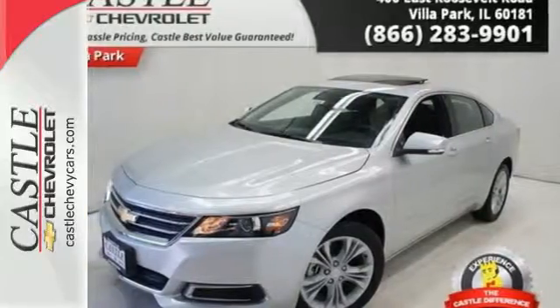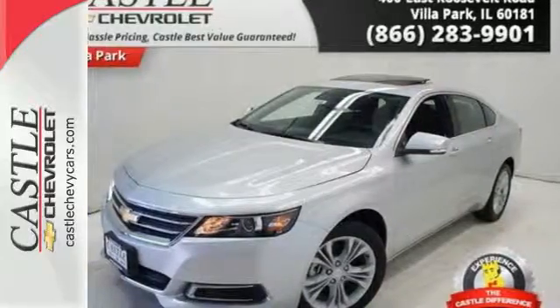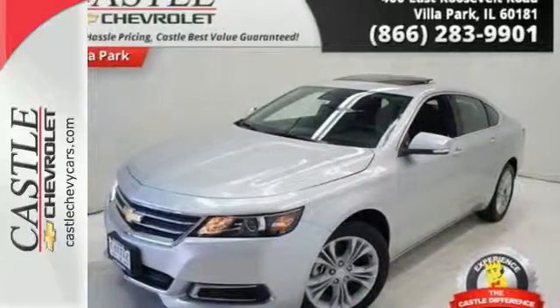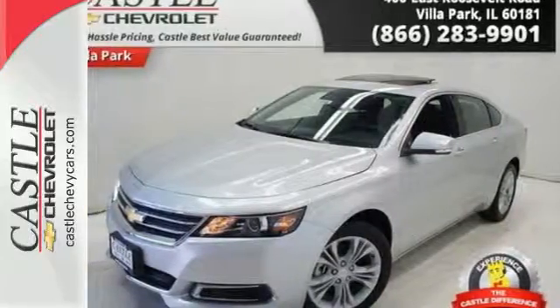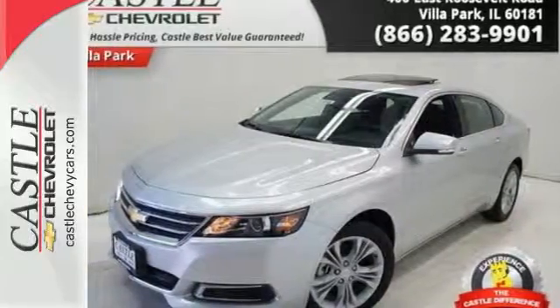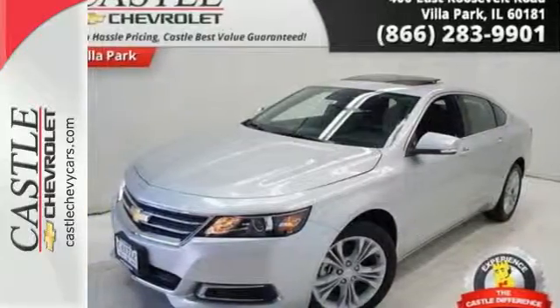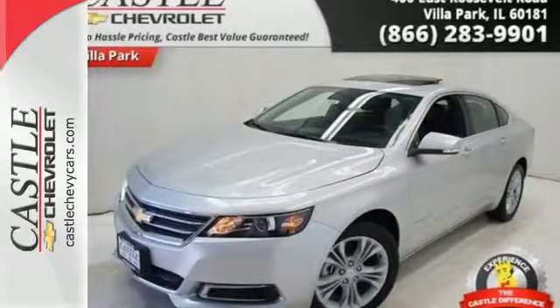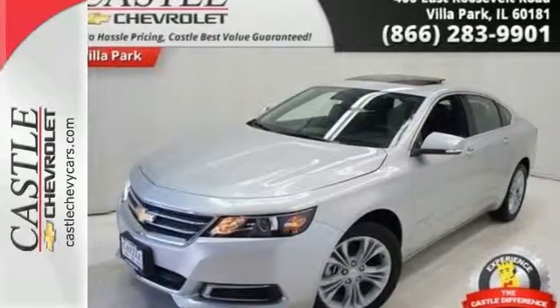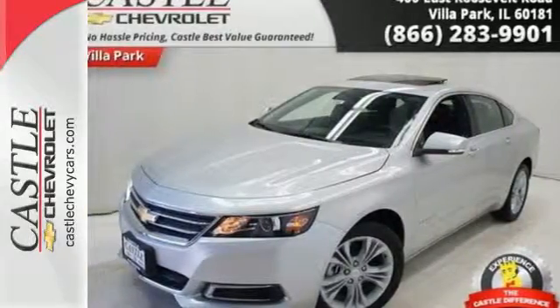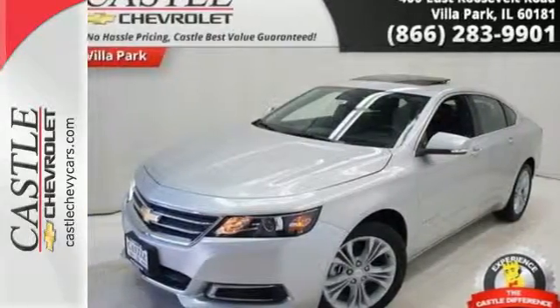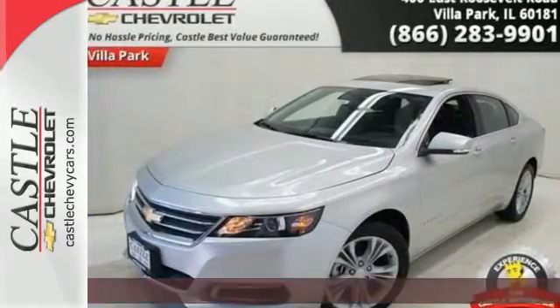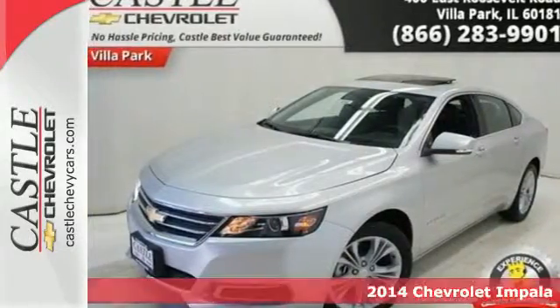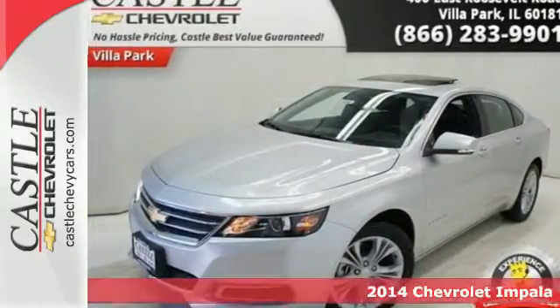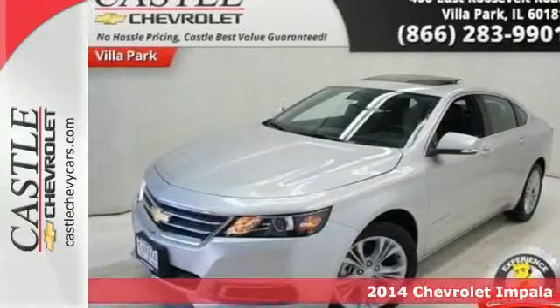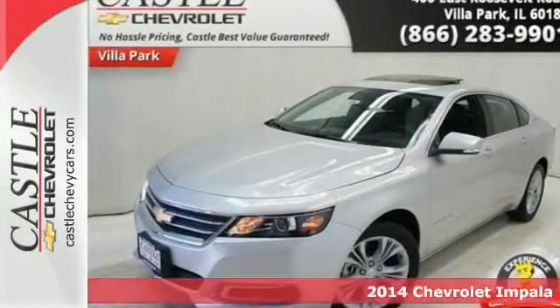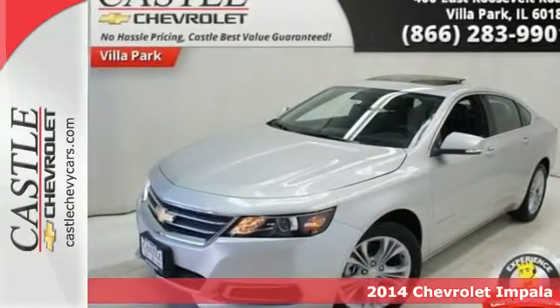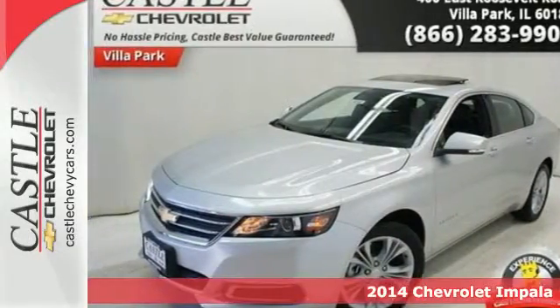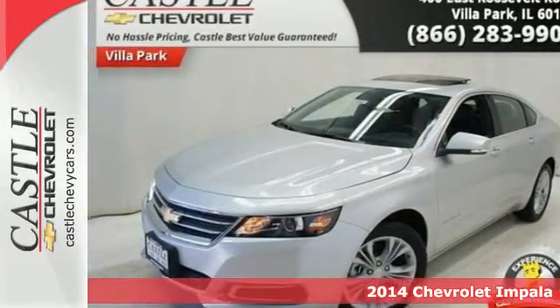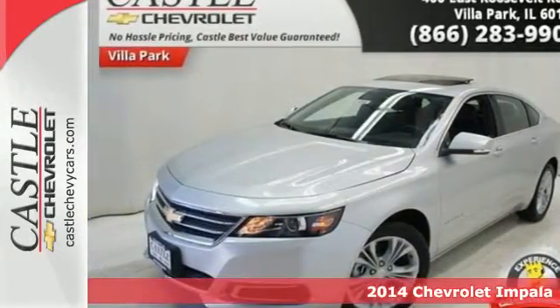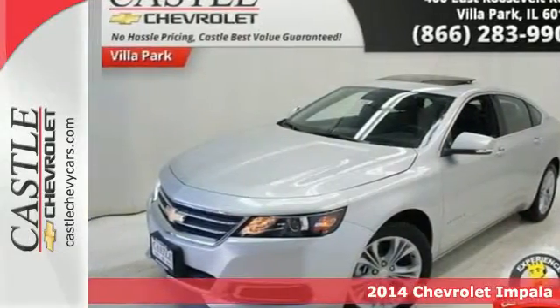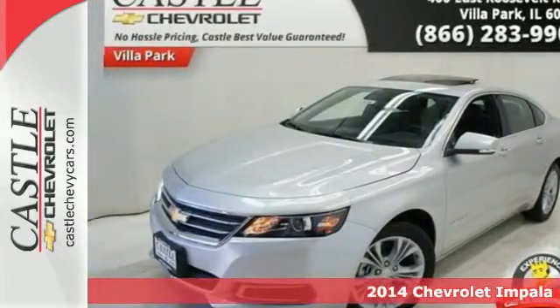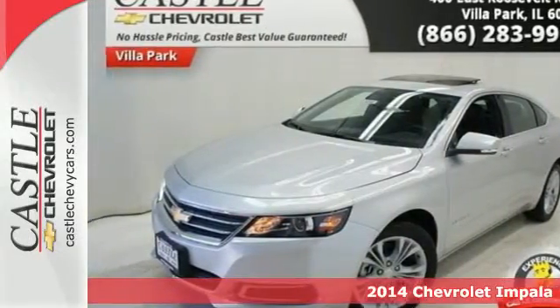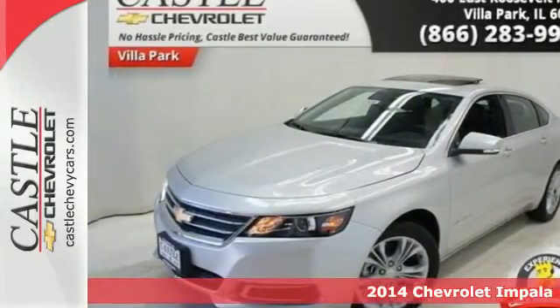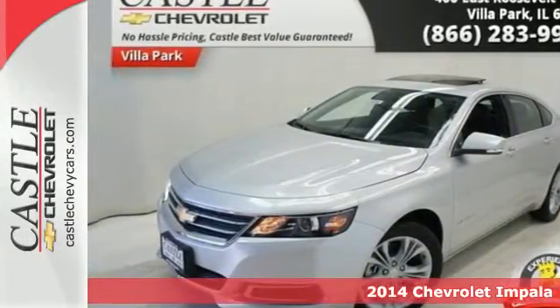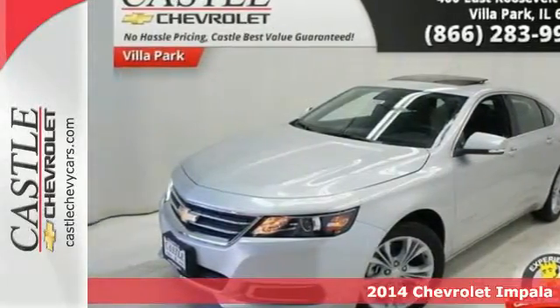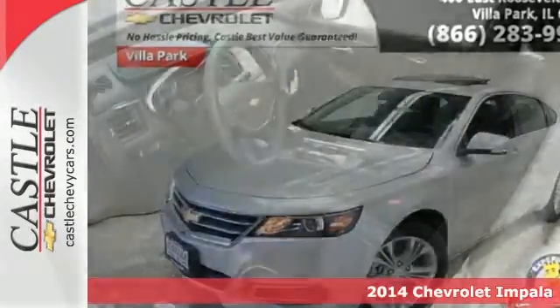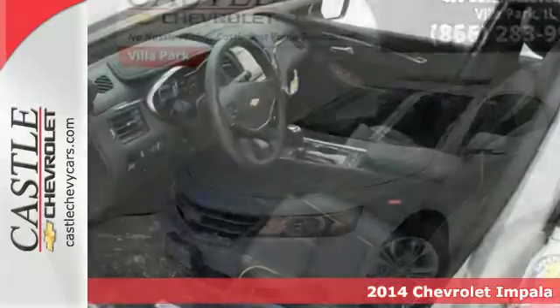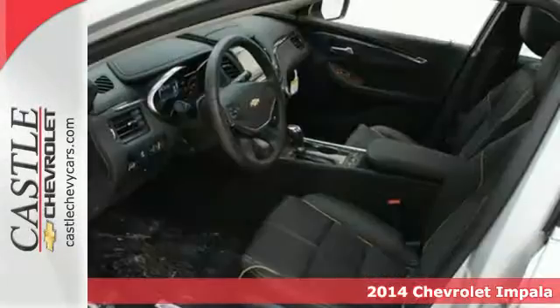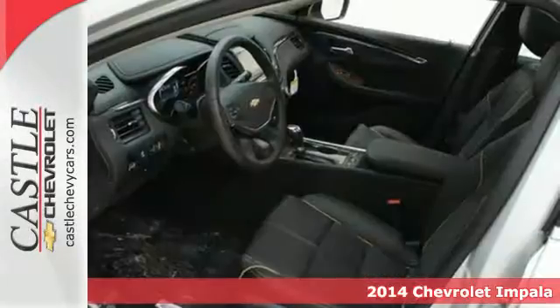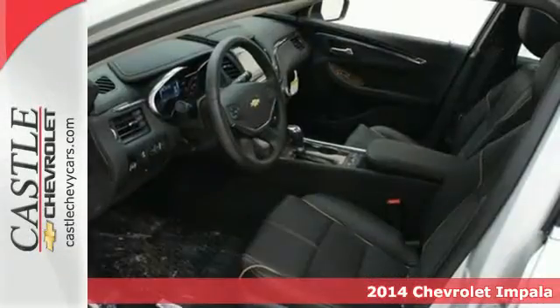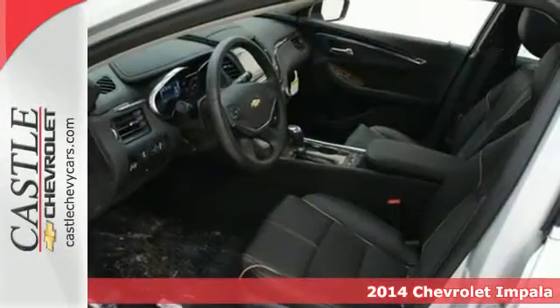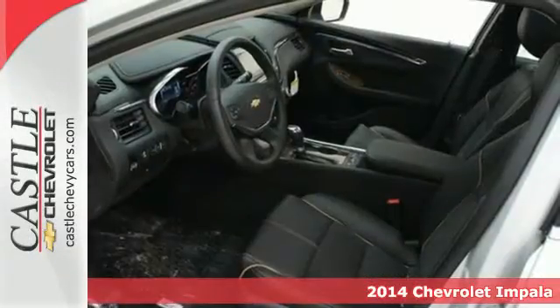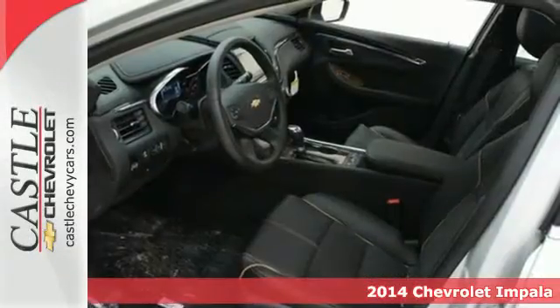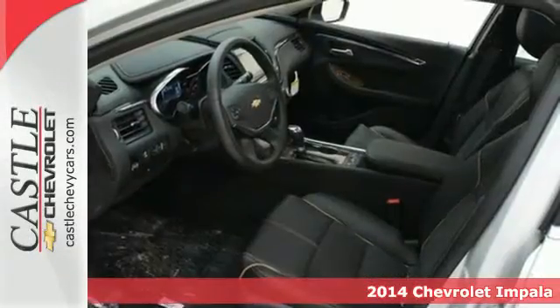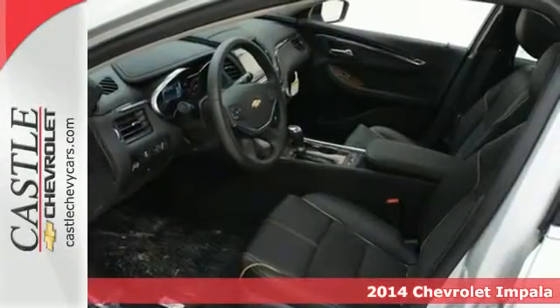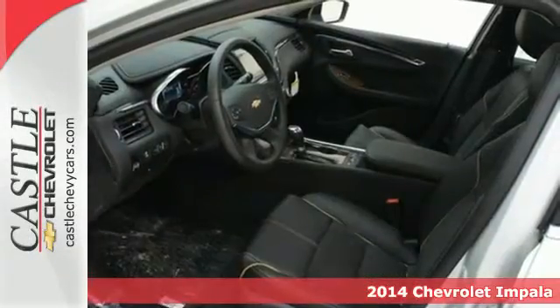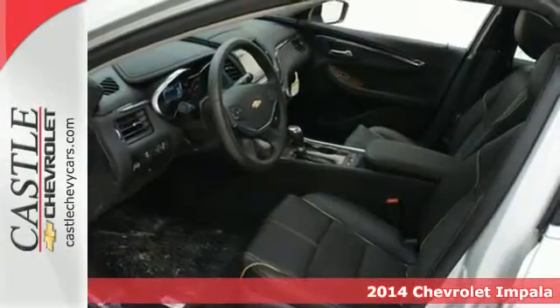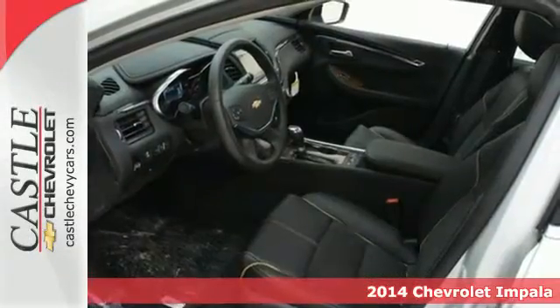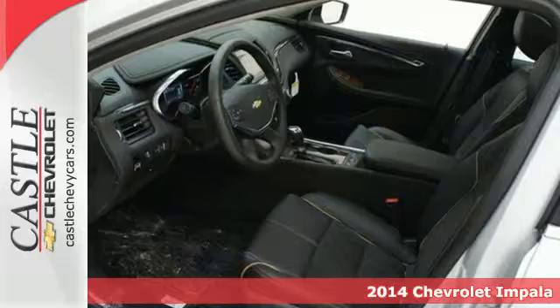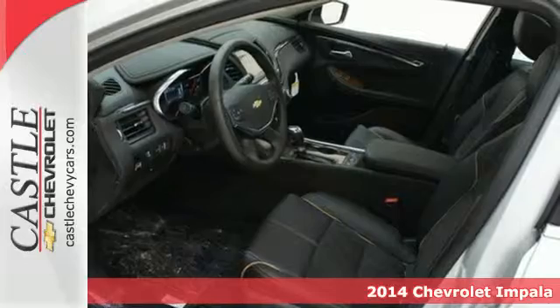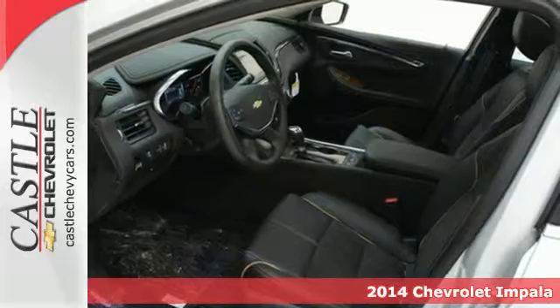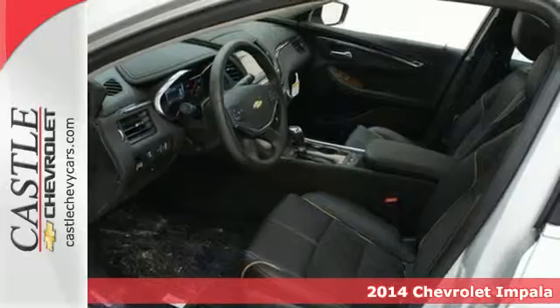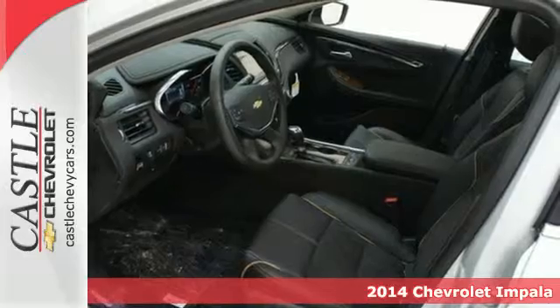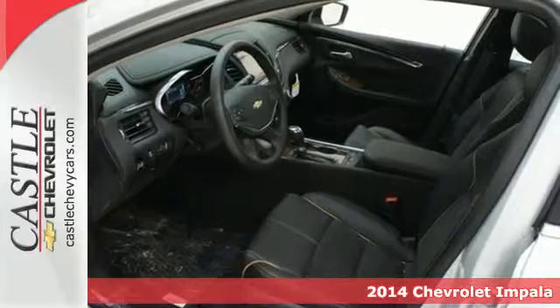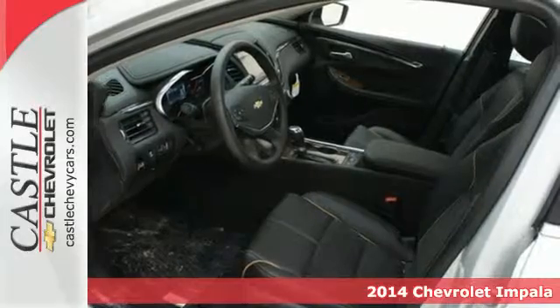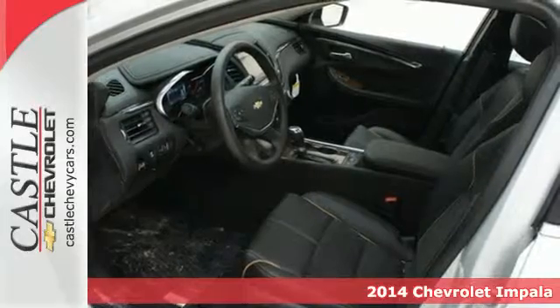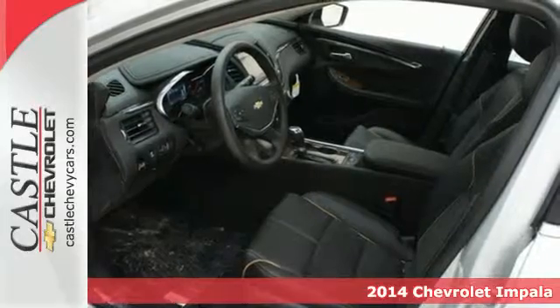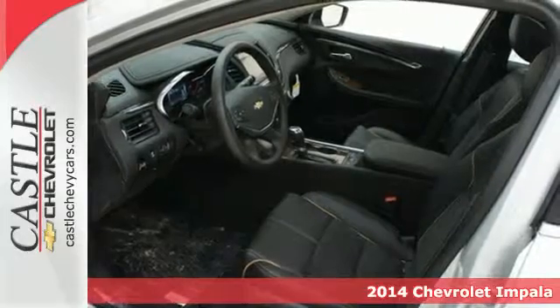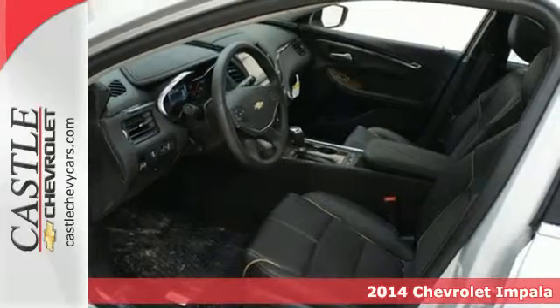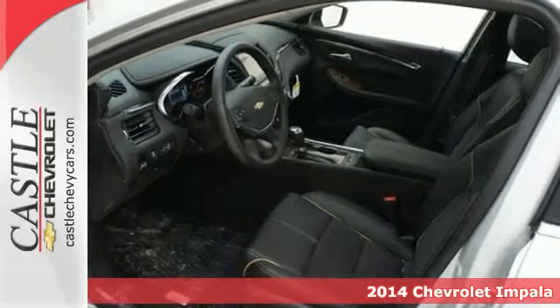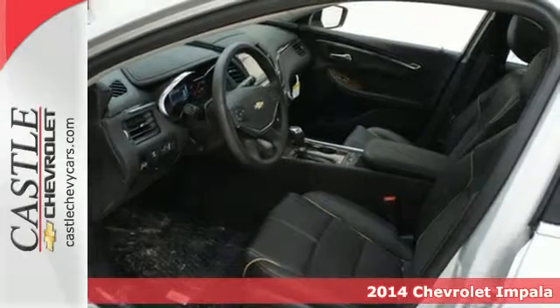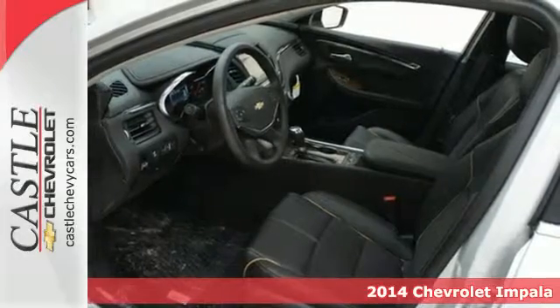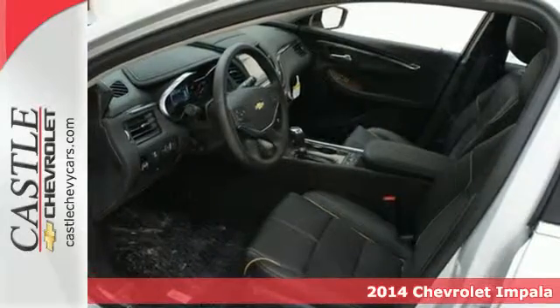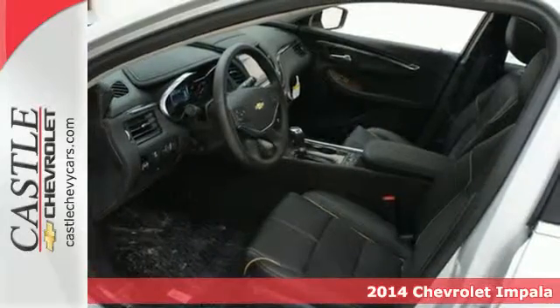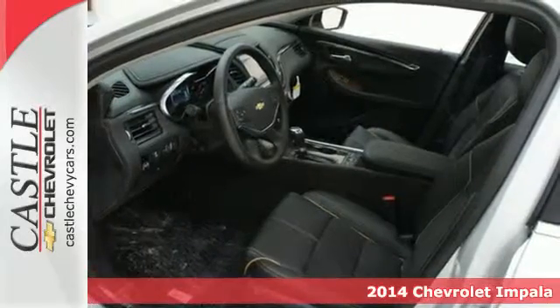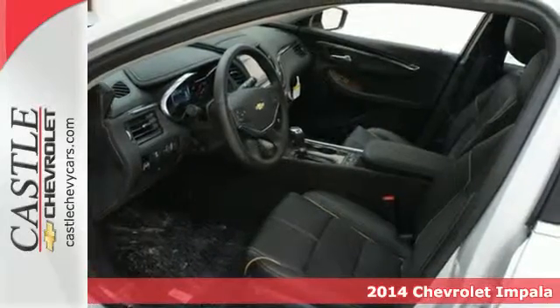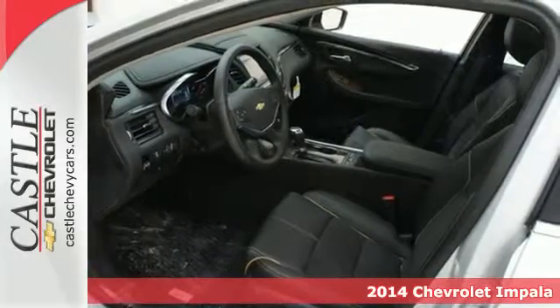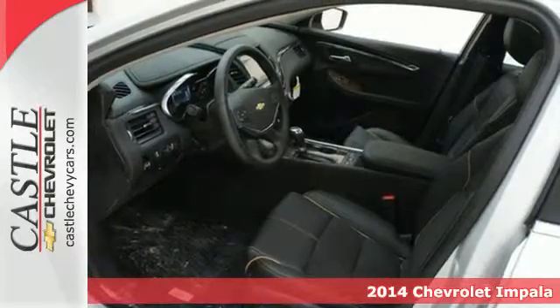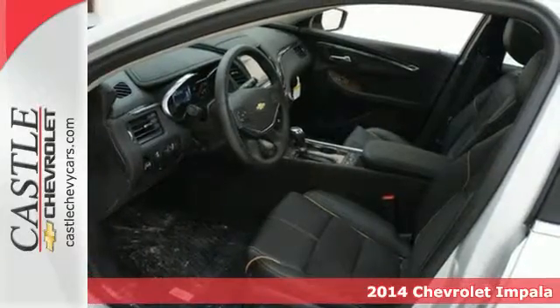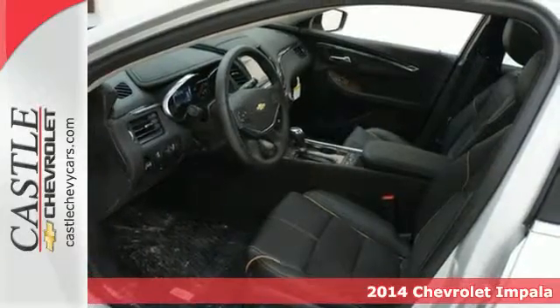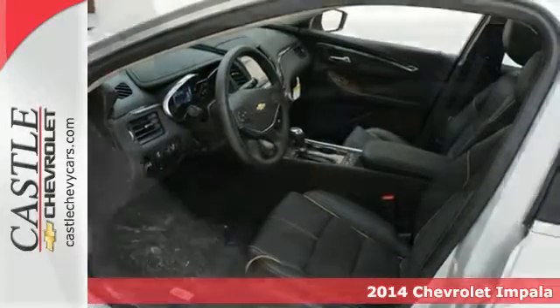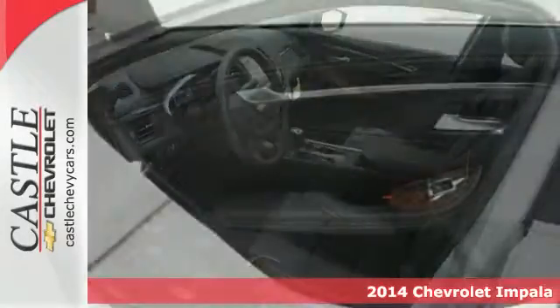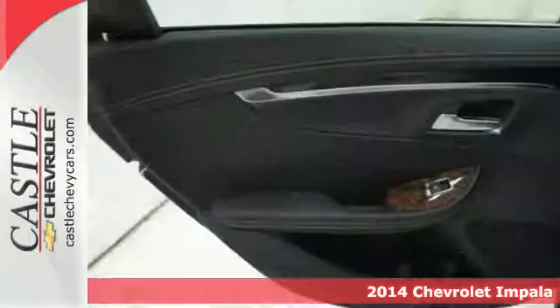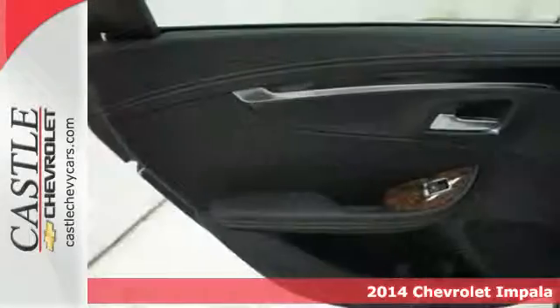Here's a 2014 Chevrolet Impala. With a long tradition behind it, it's easy to trust what you're getting with this sedan.